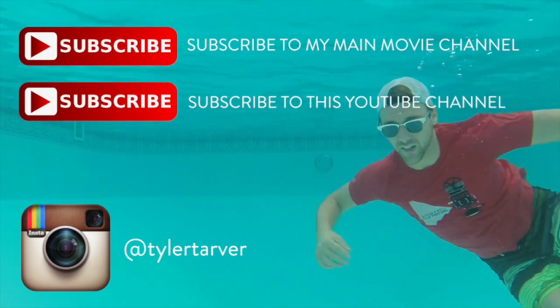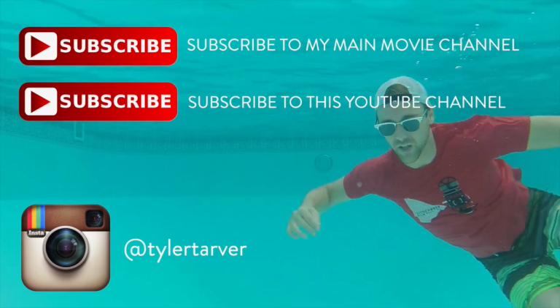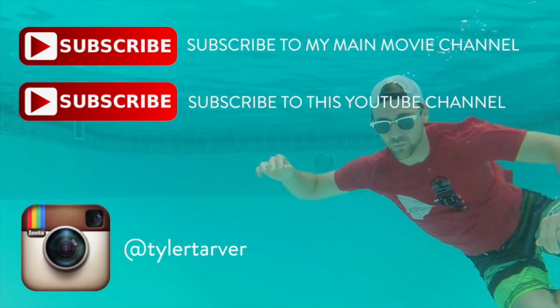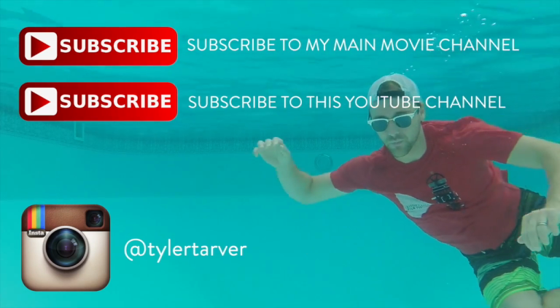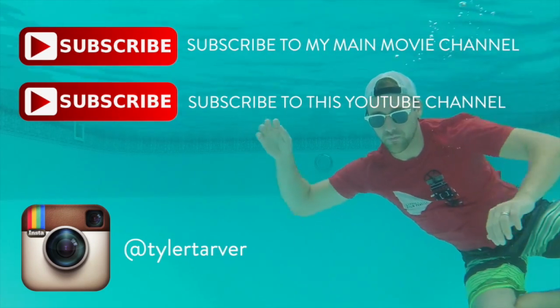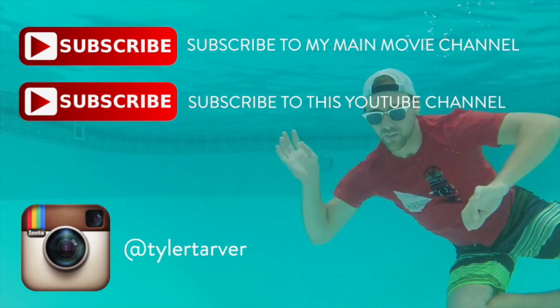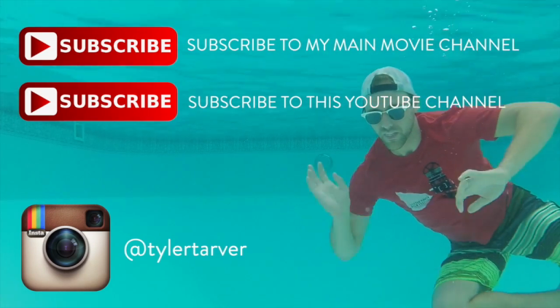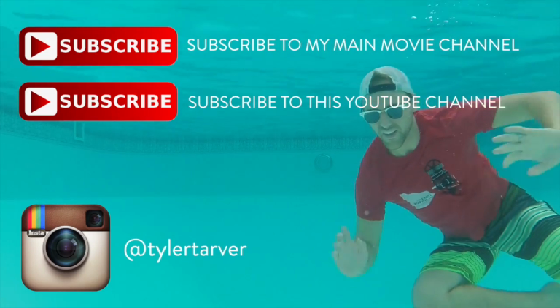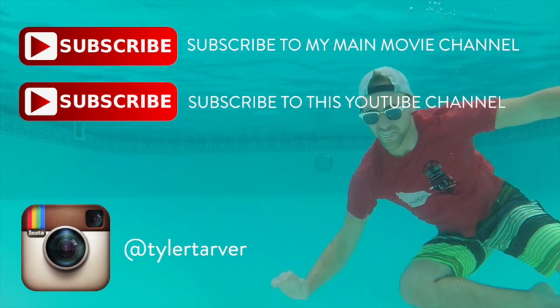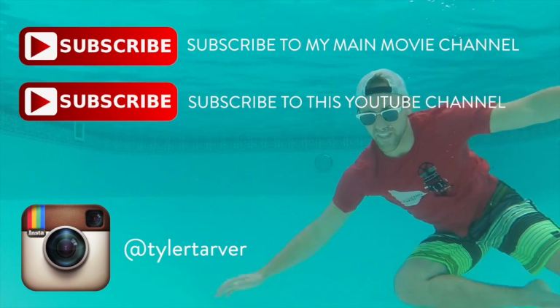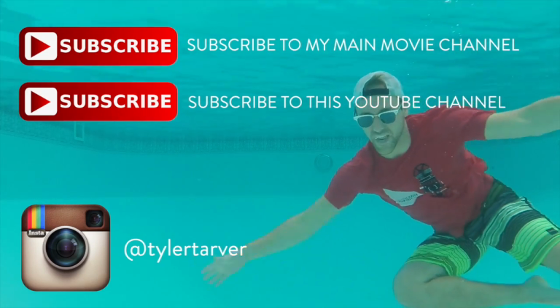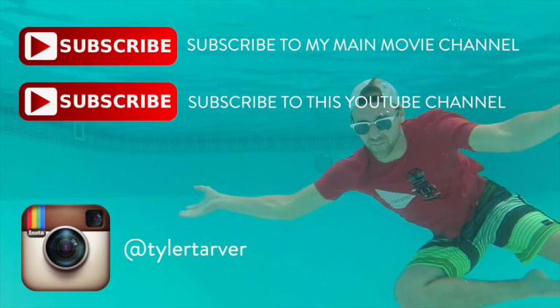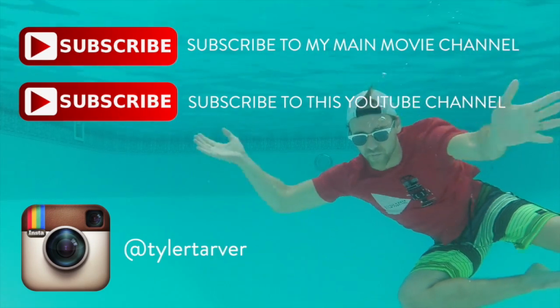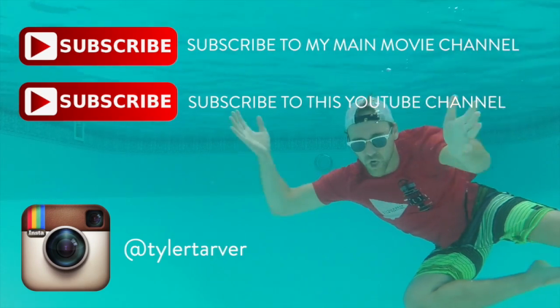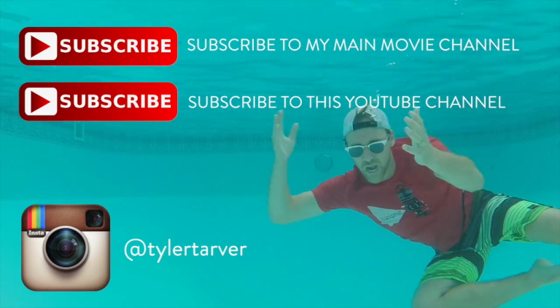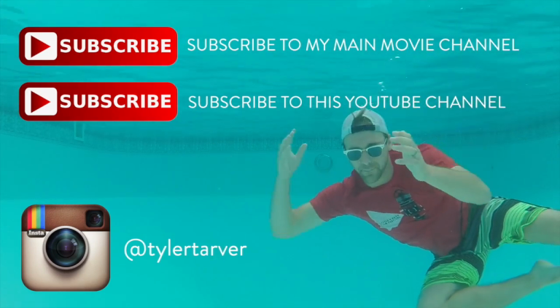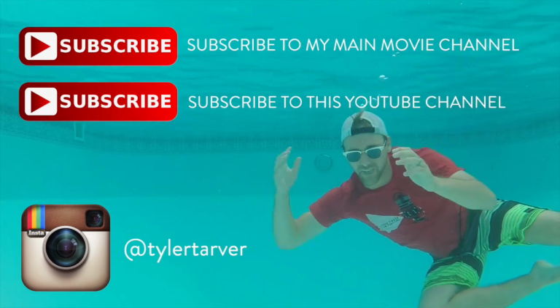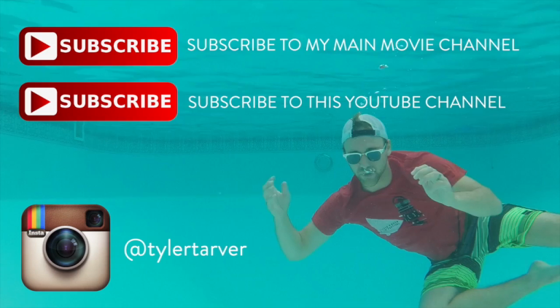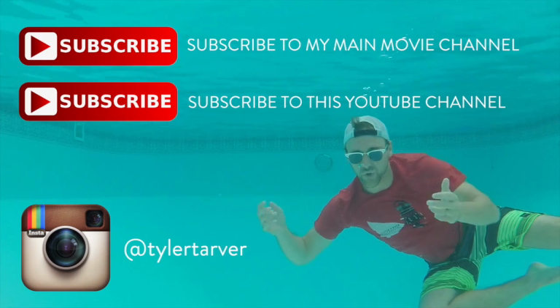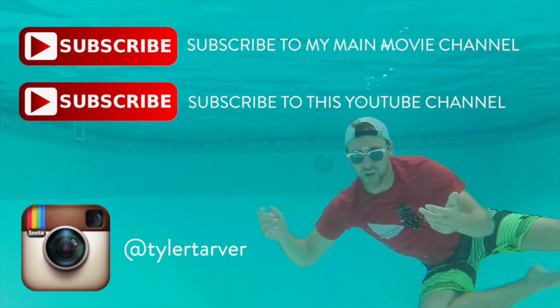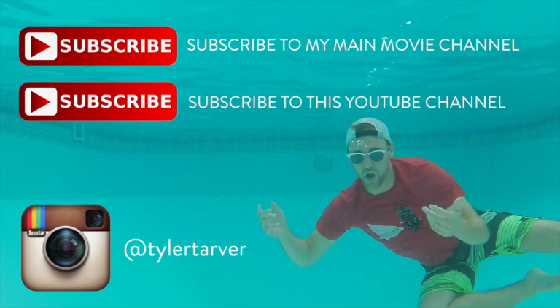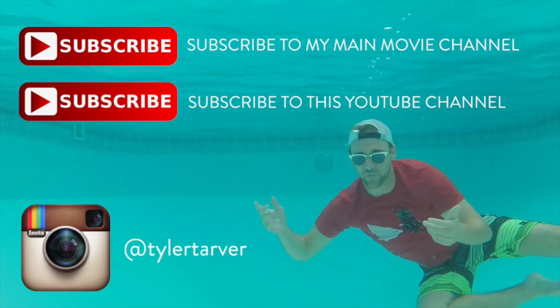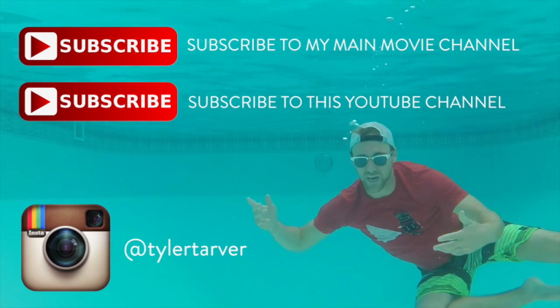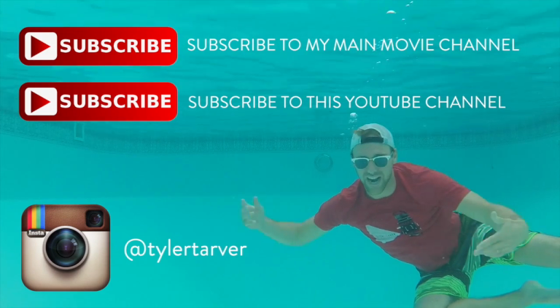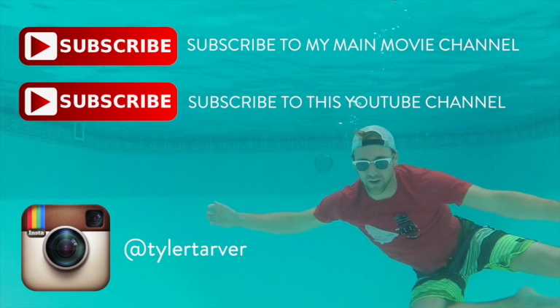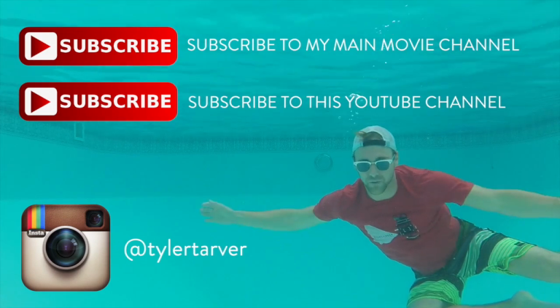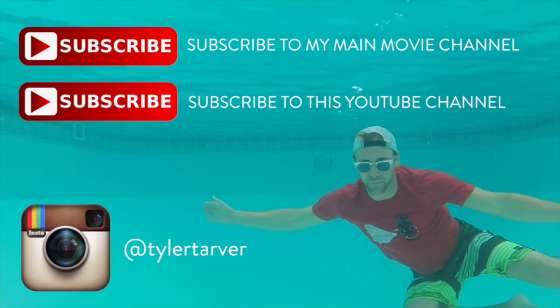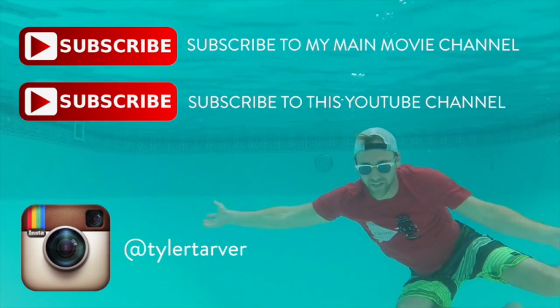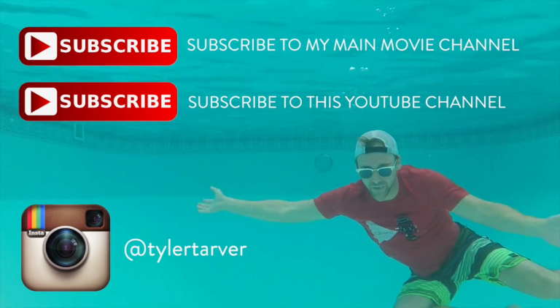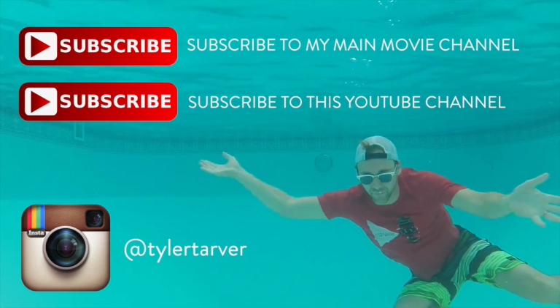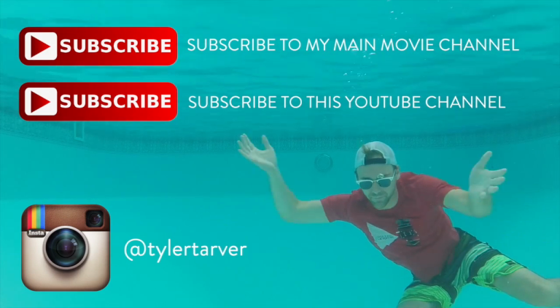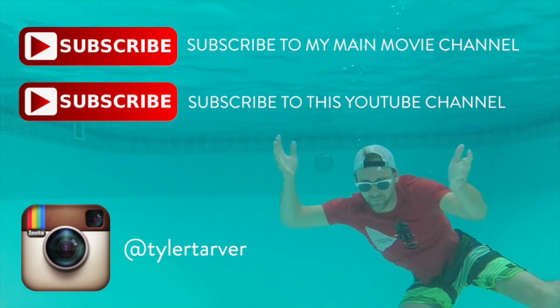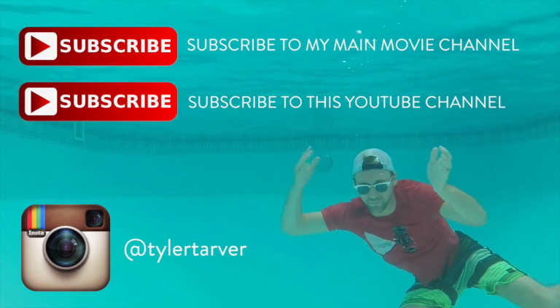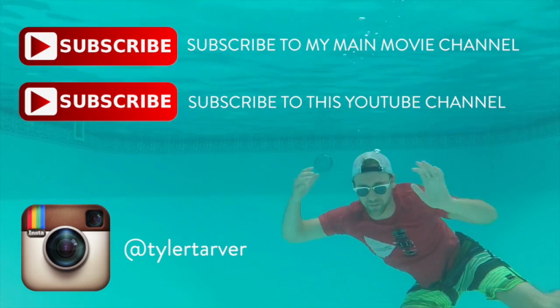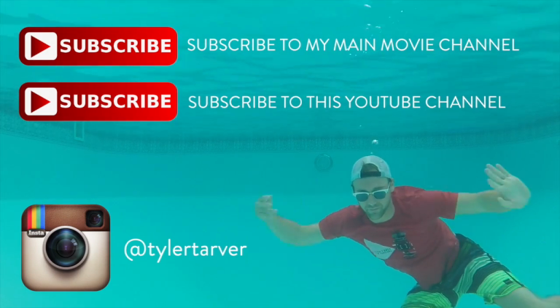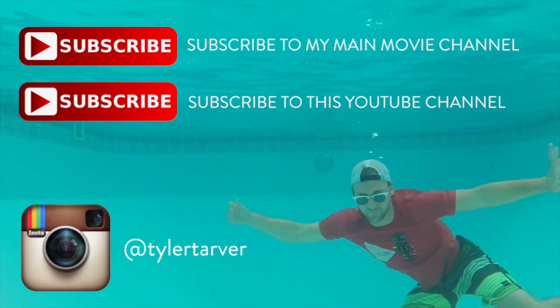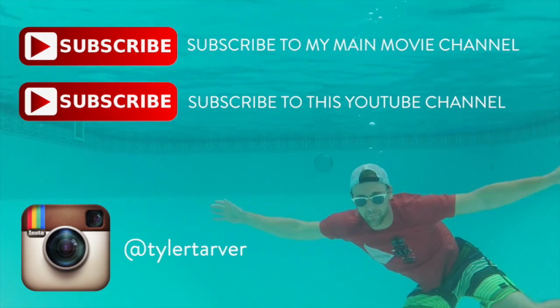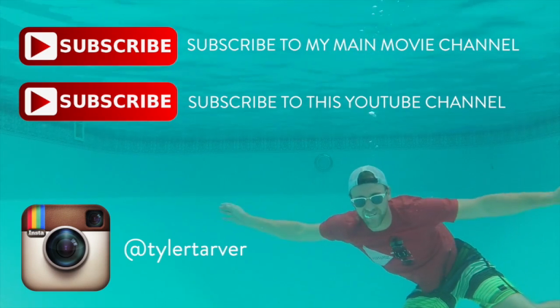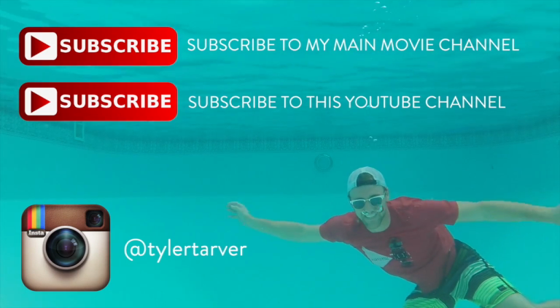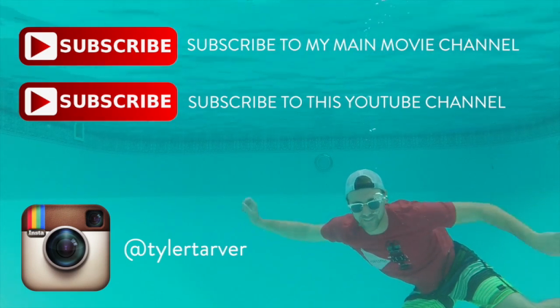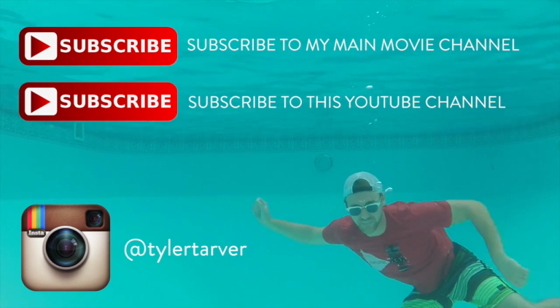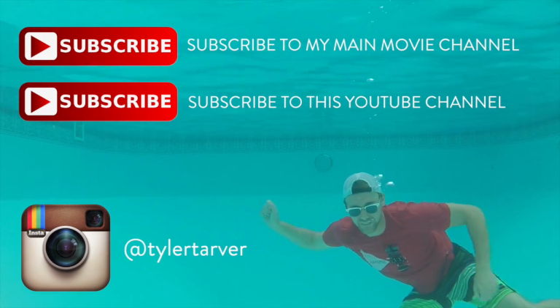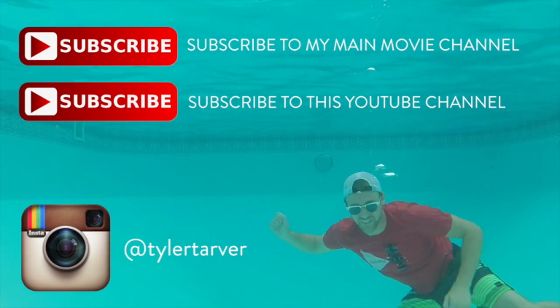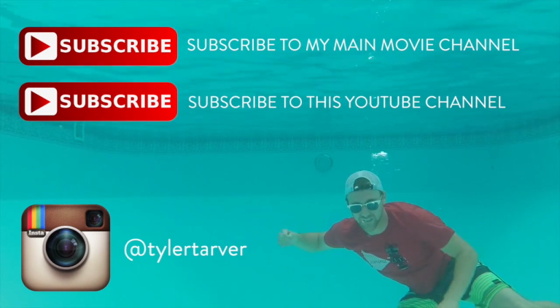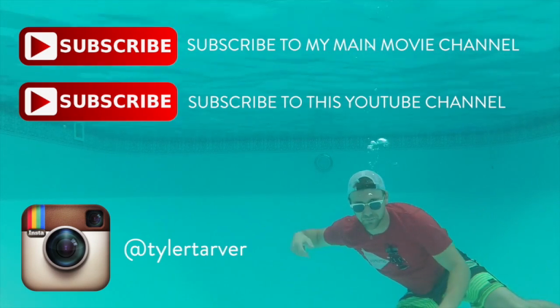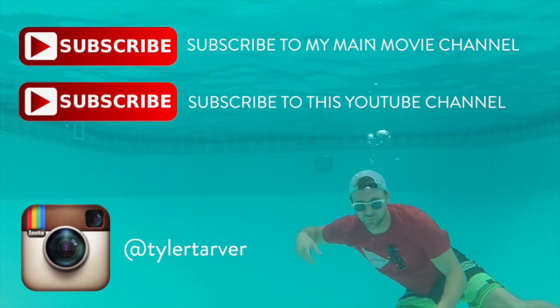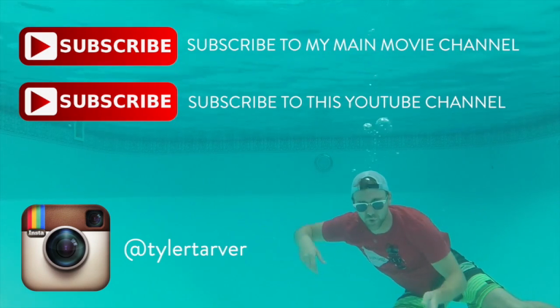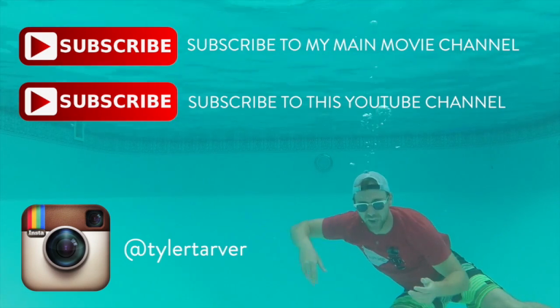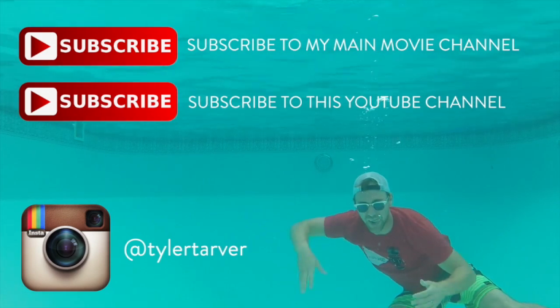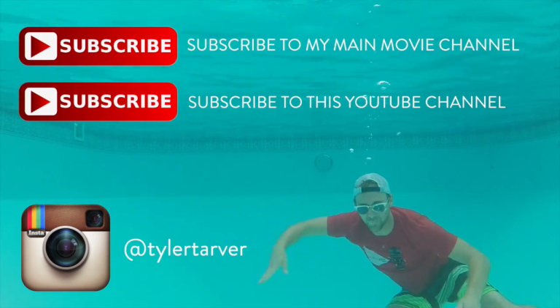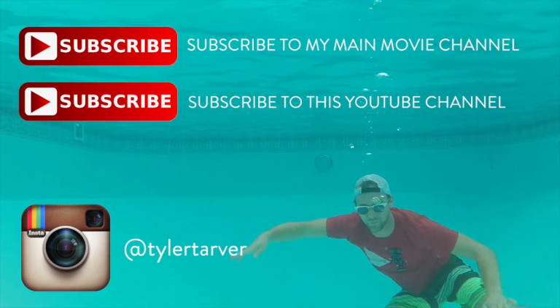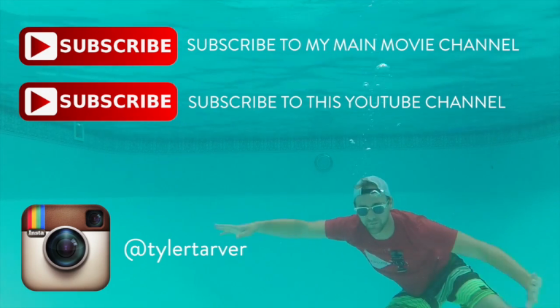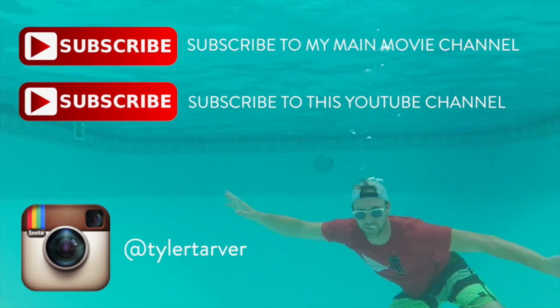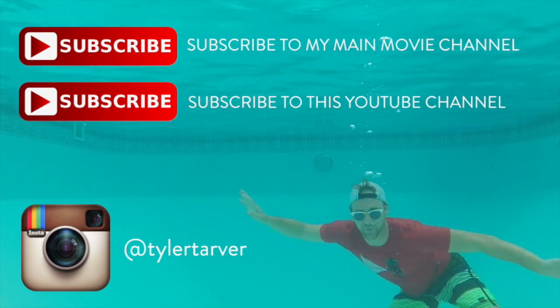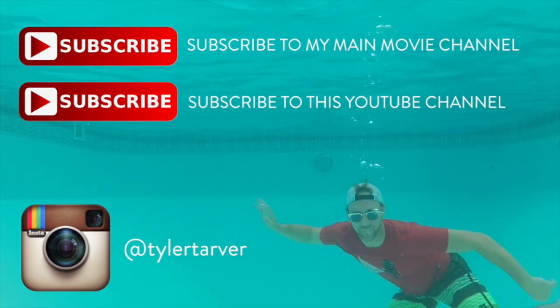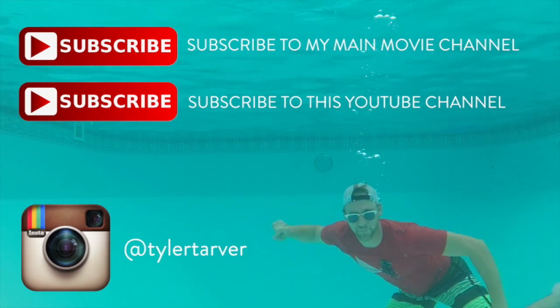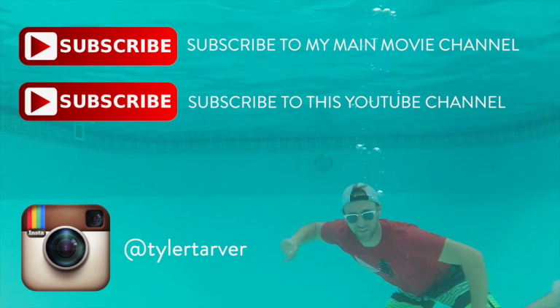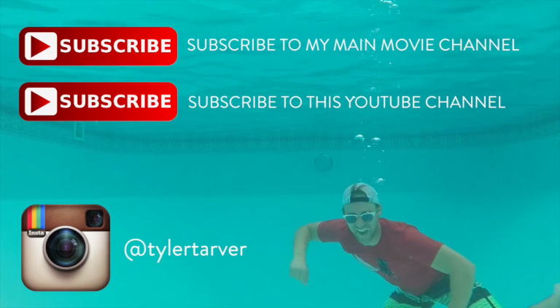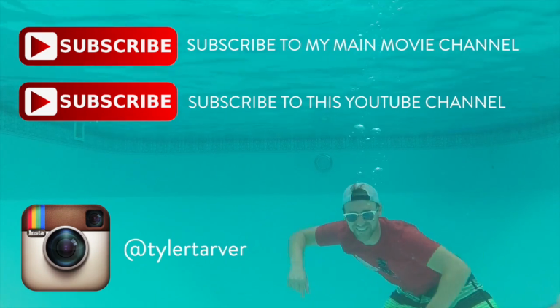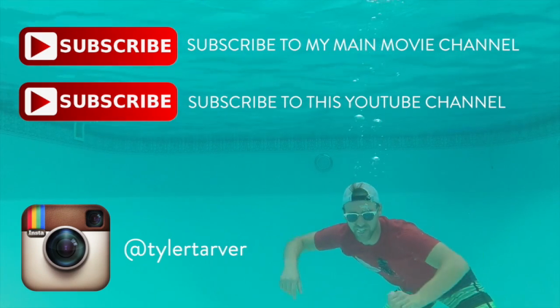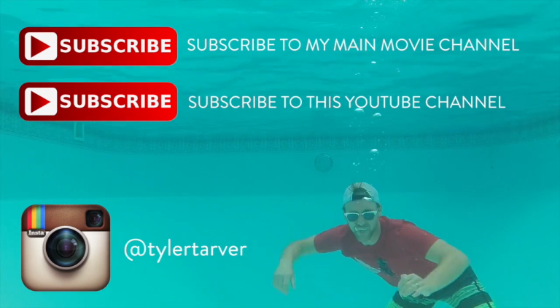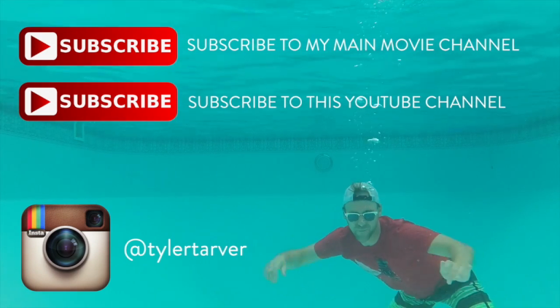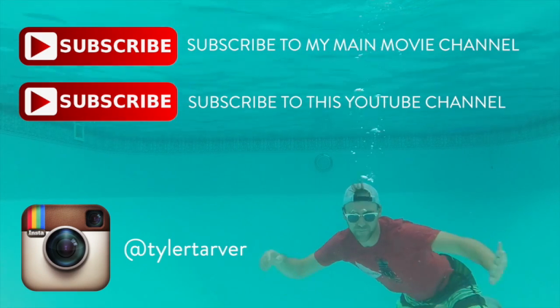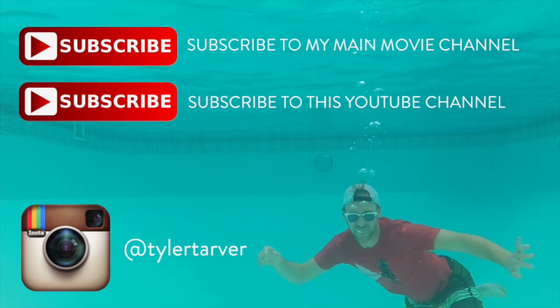Hello, thank you for coming to Tarver Academy. Please subscribe, maybe.